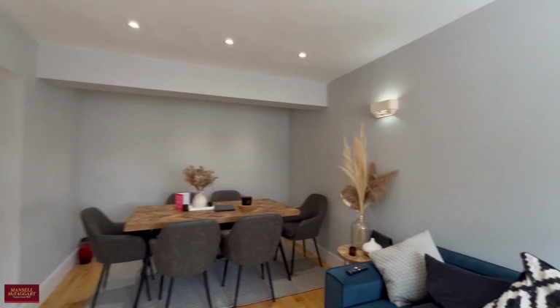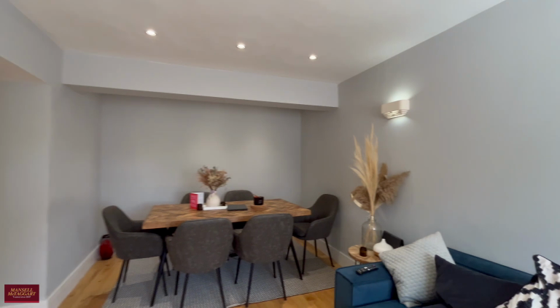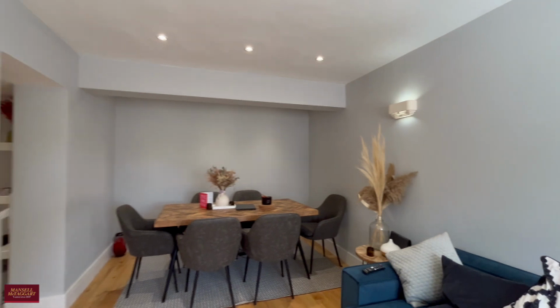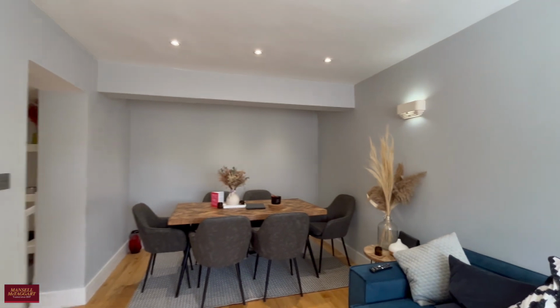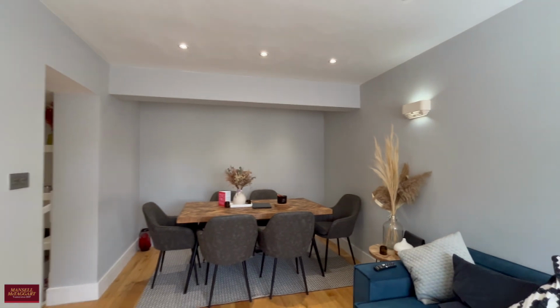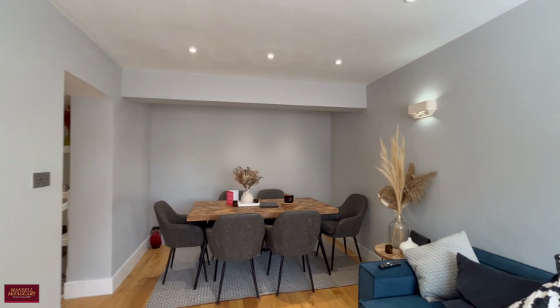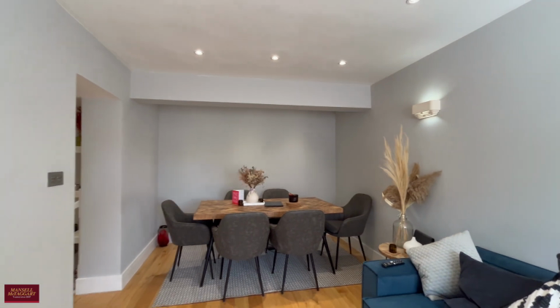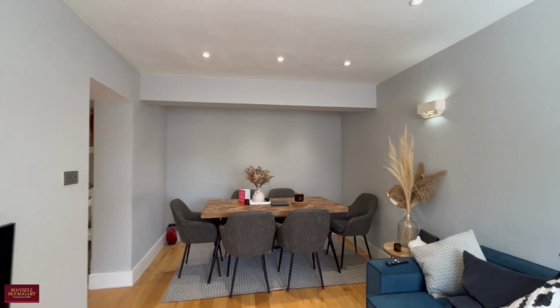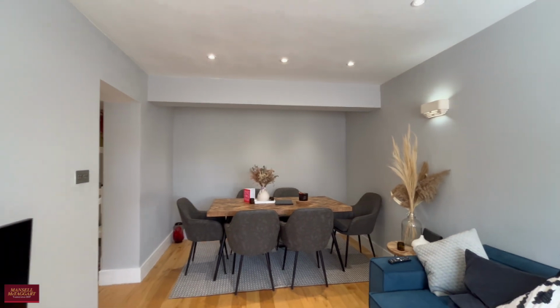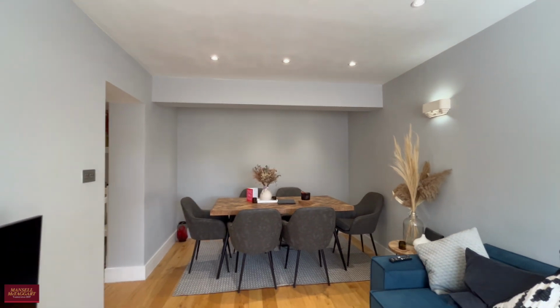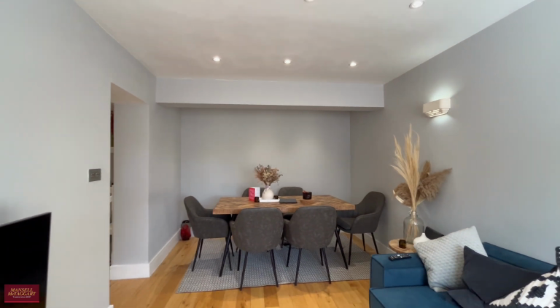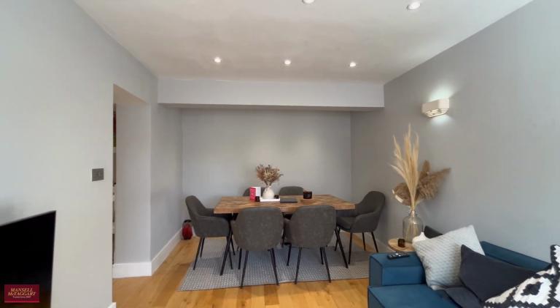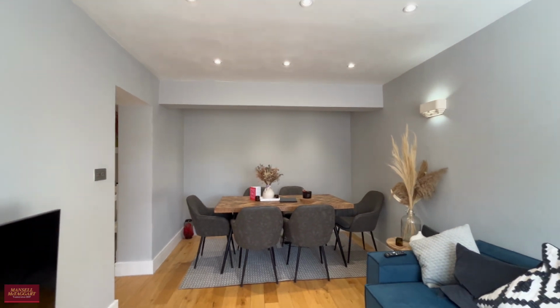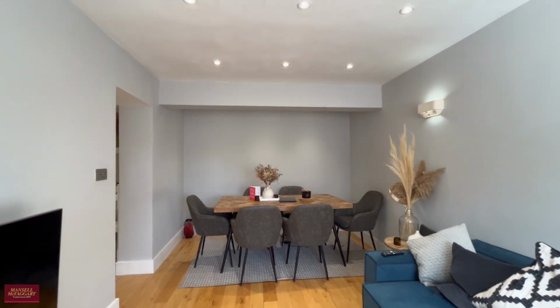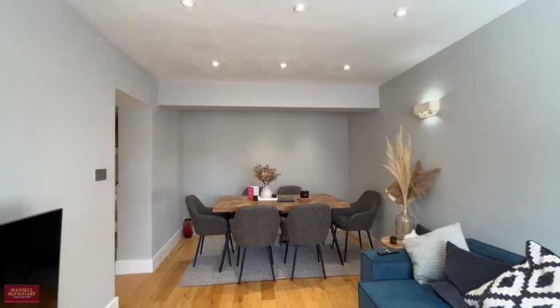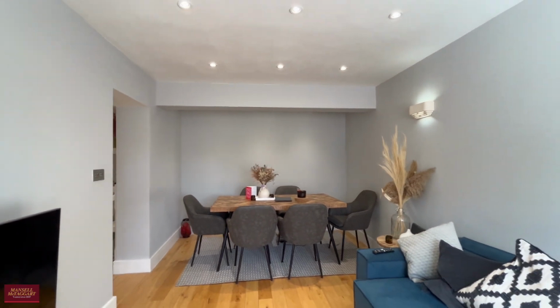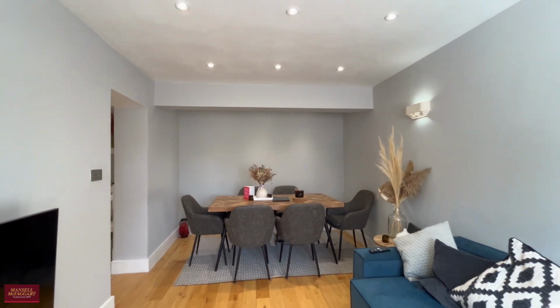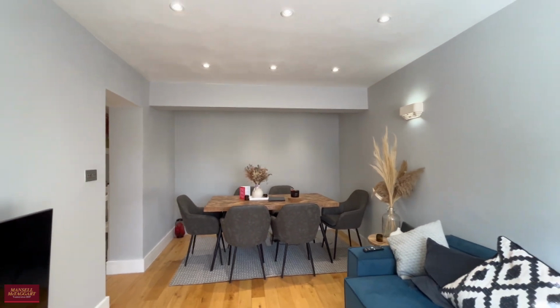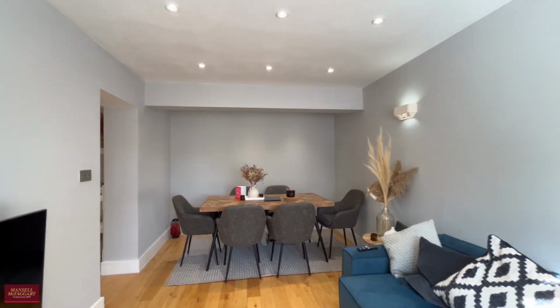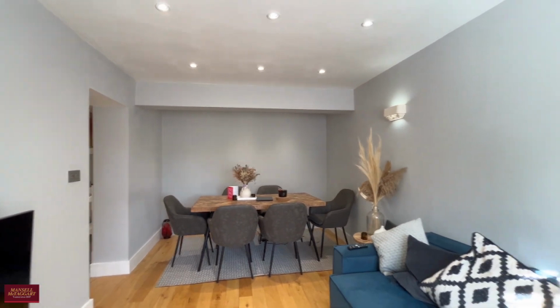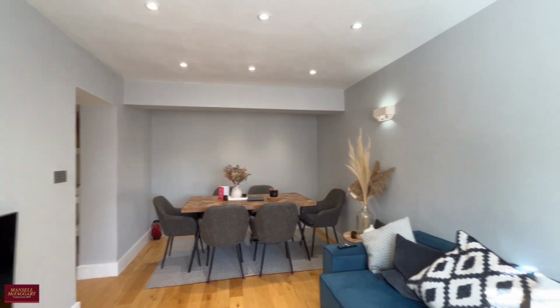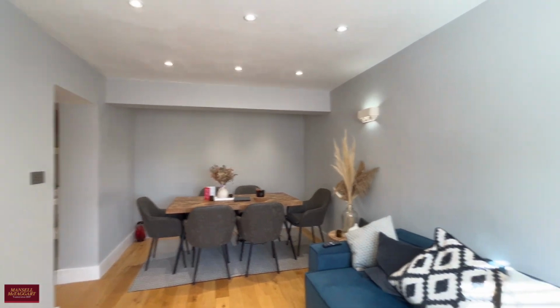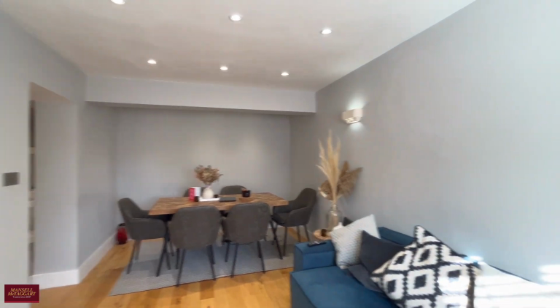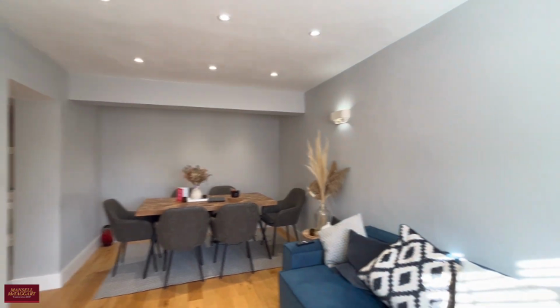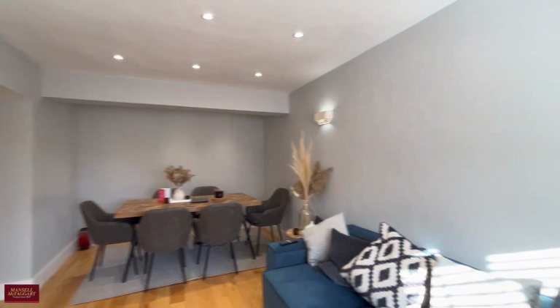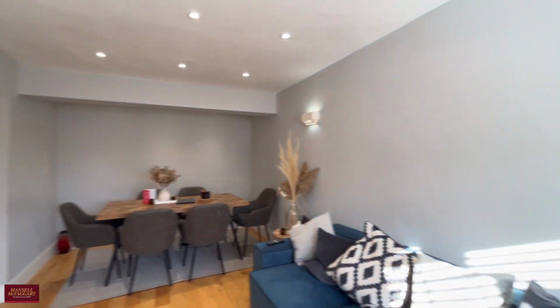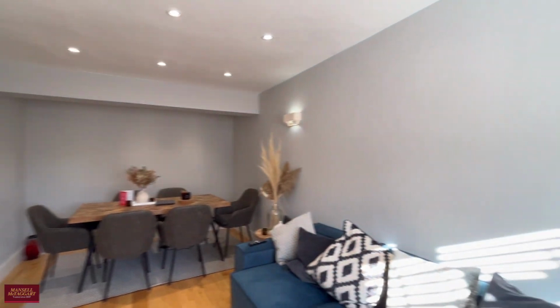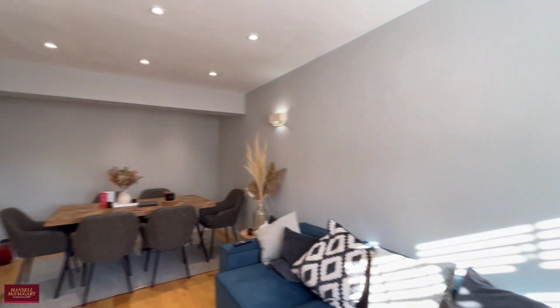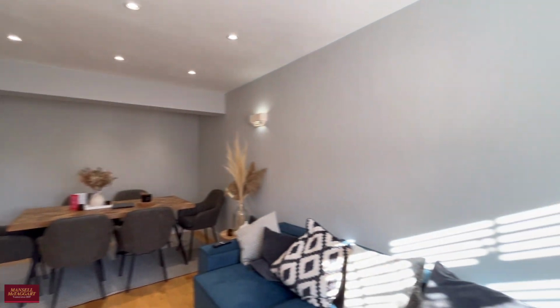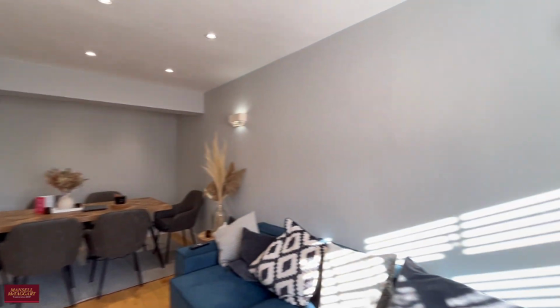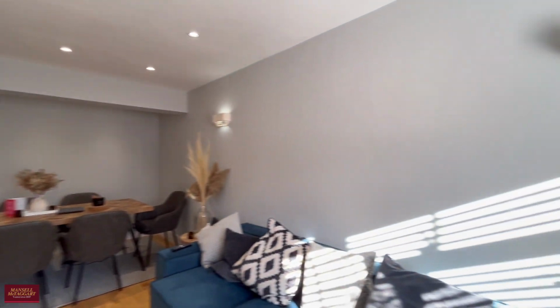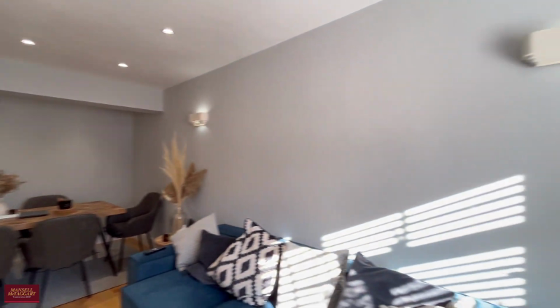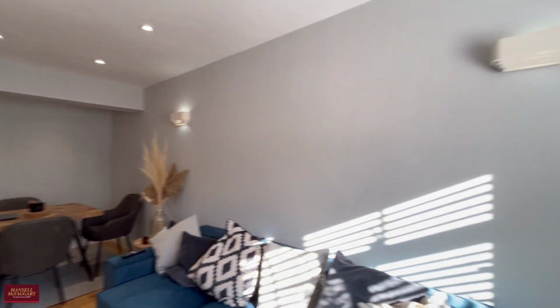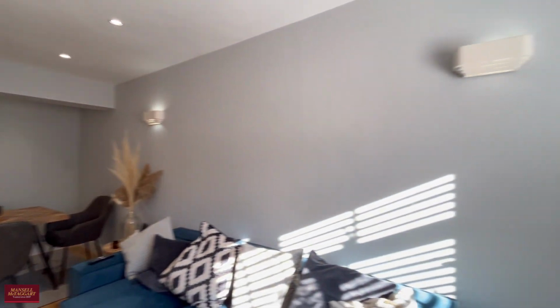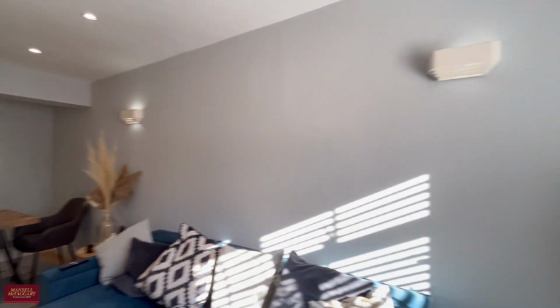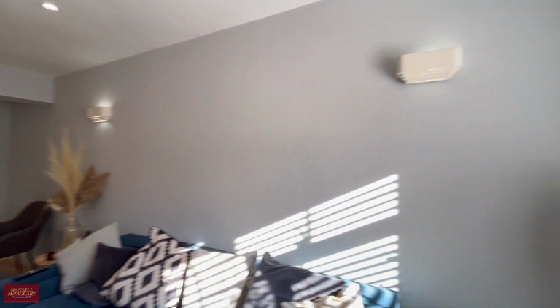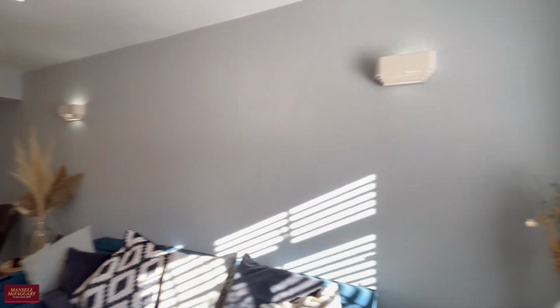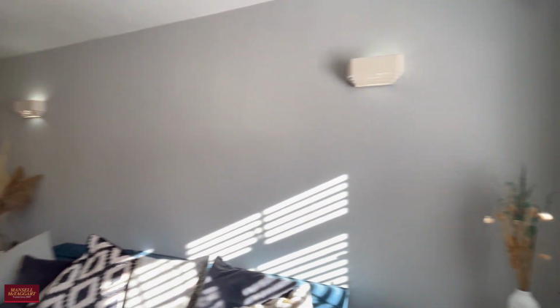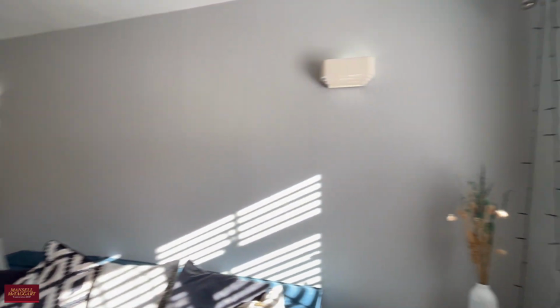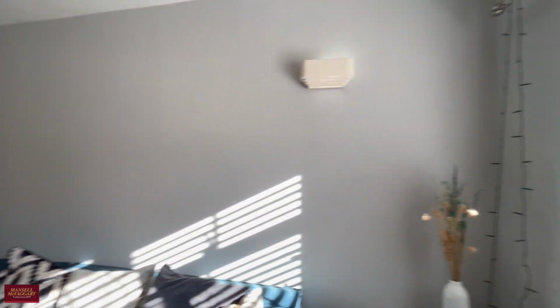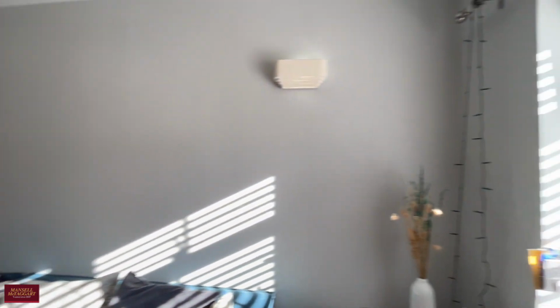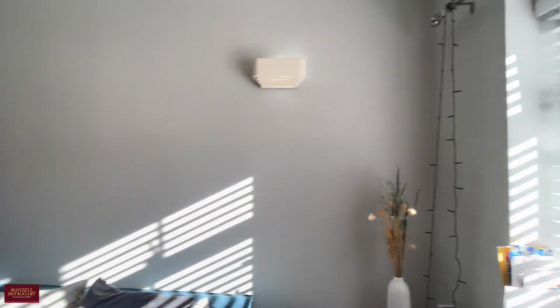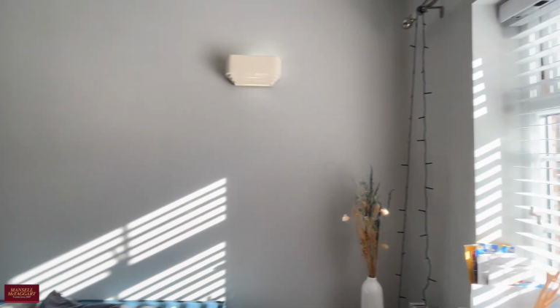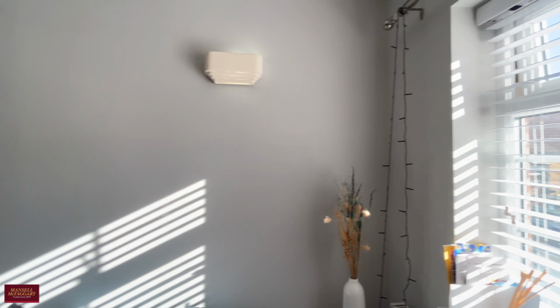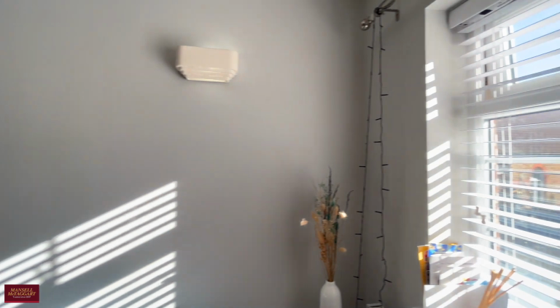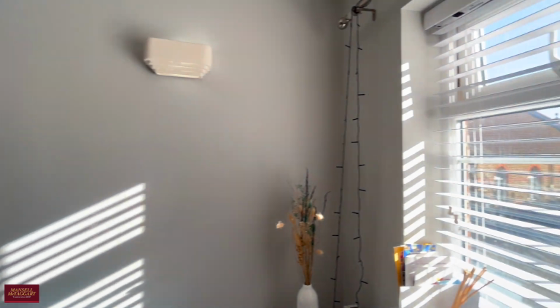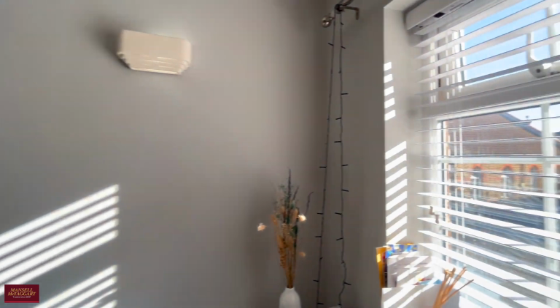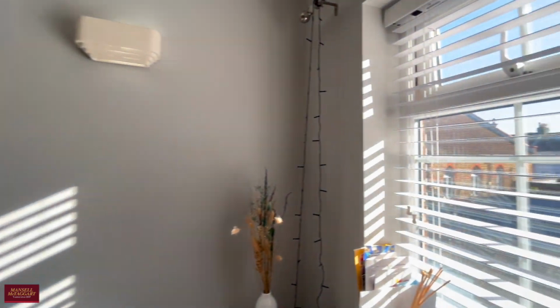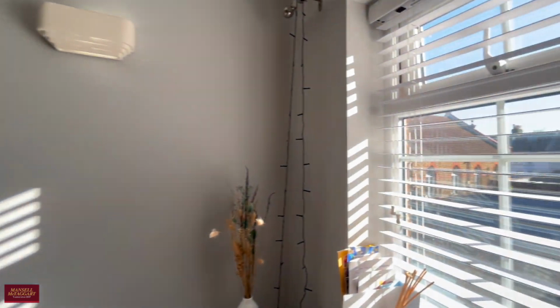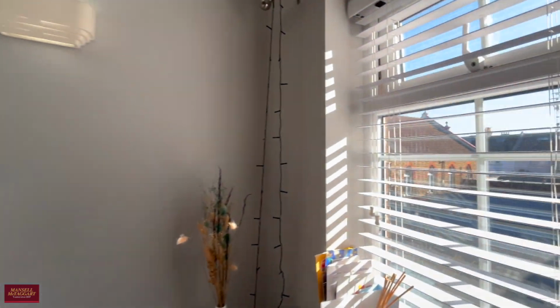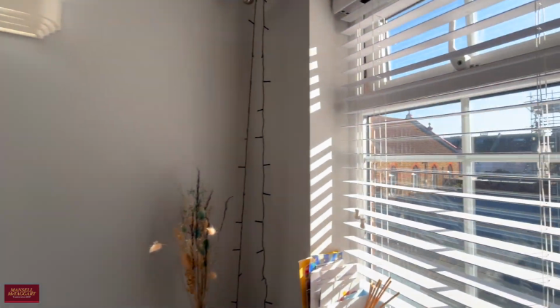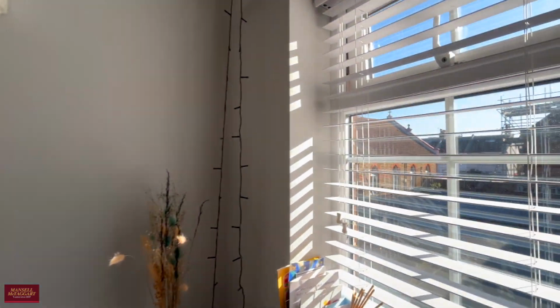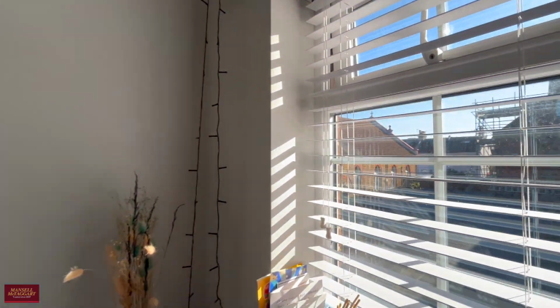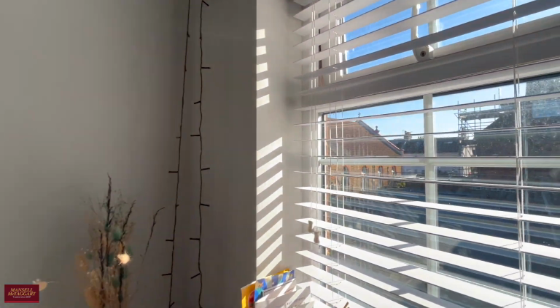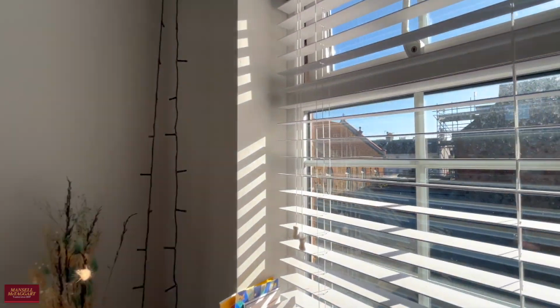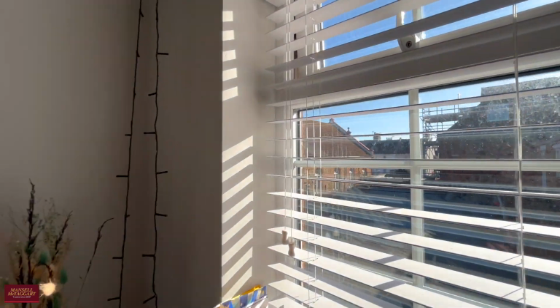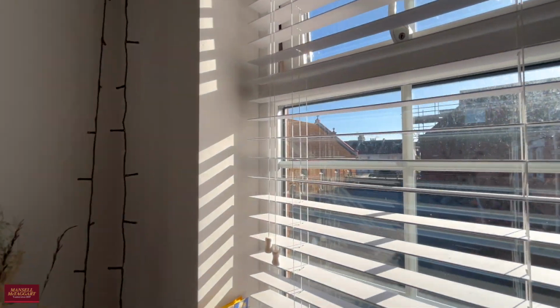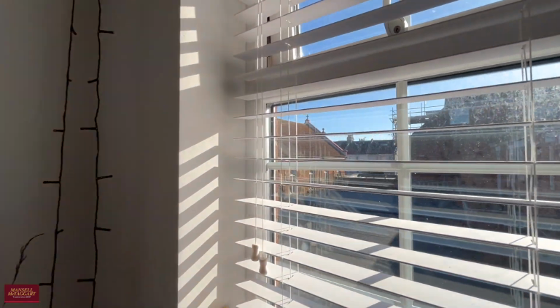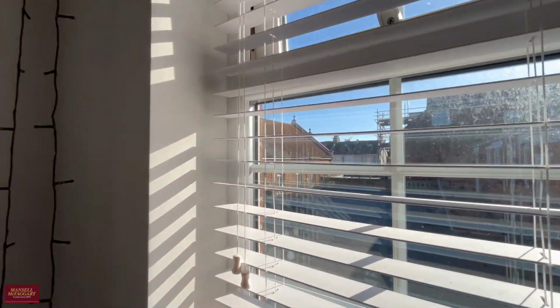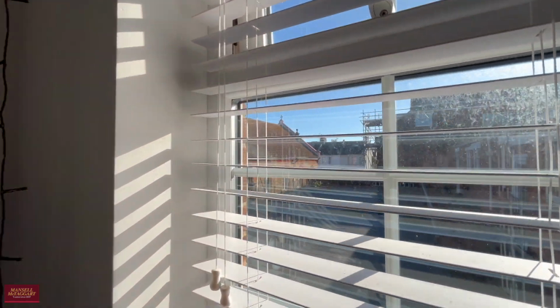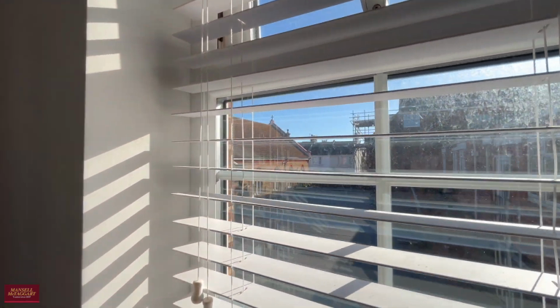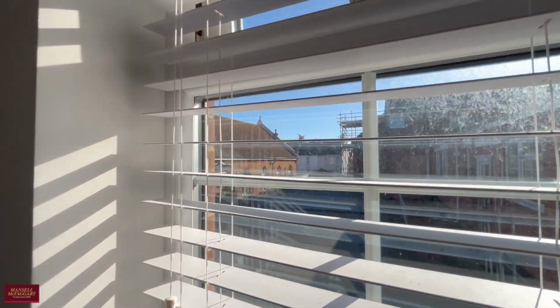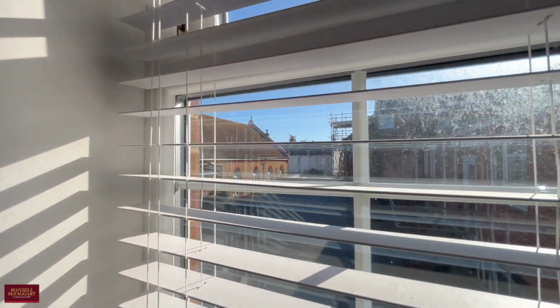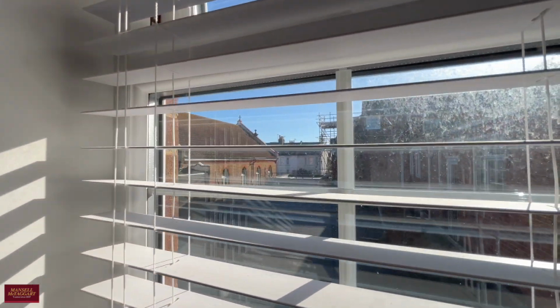So as you can see it's a really gorgeous apartment. If you are interested, please do give Manson a call to arrange a viewing today.